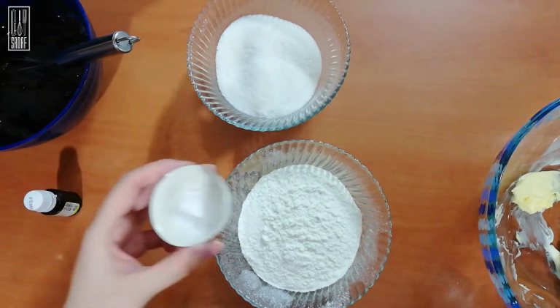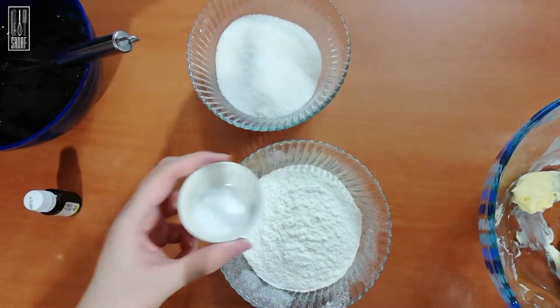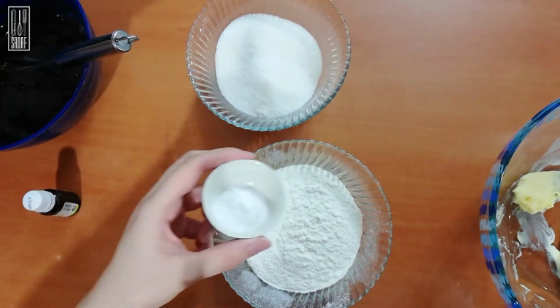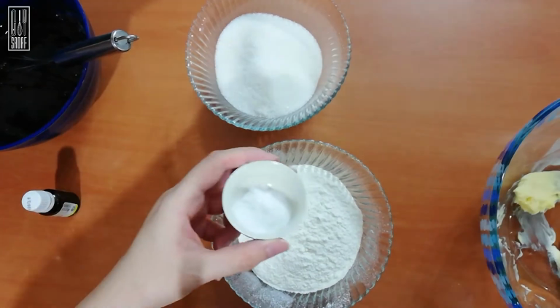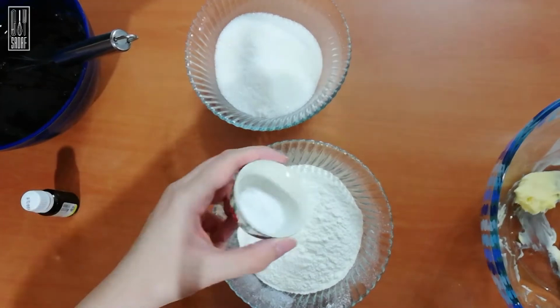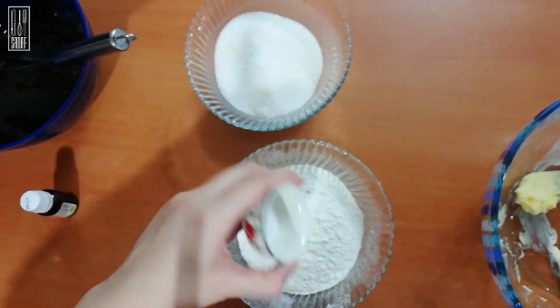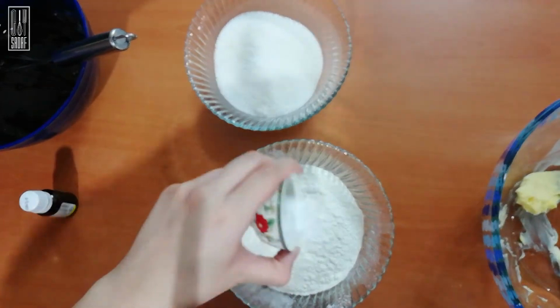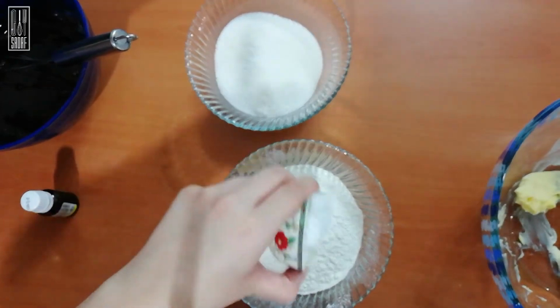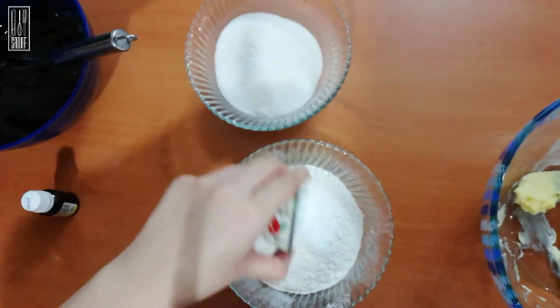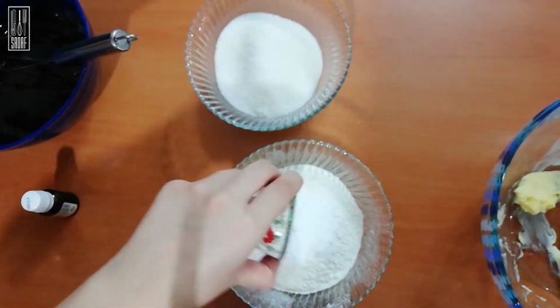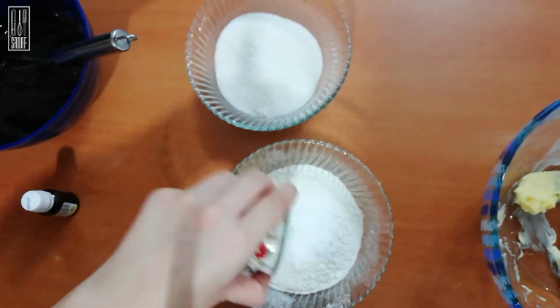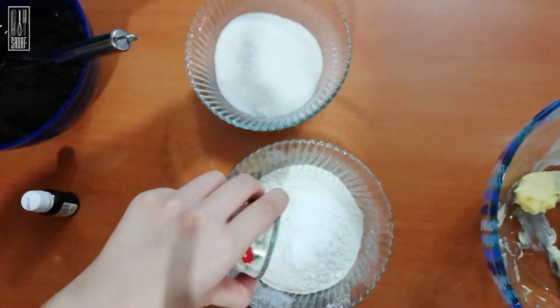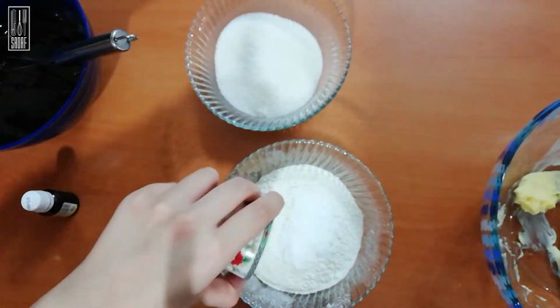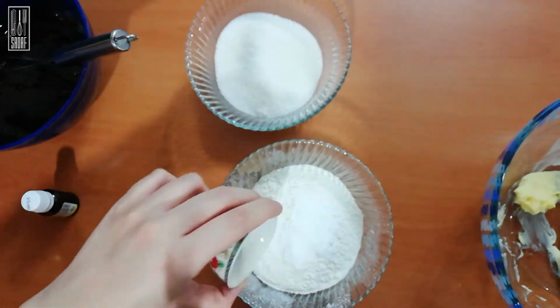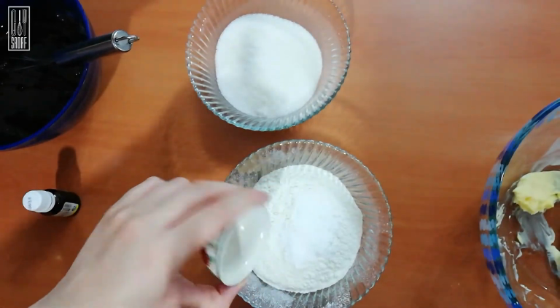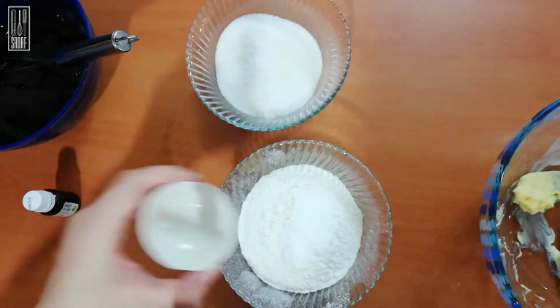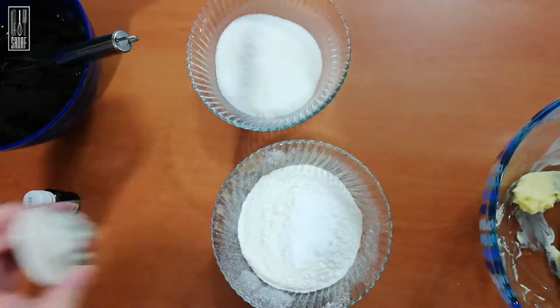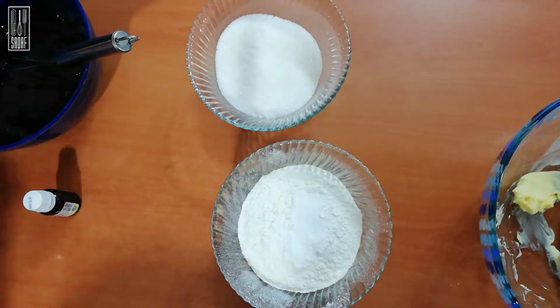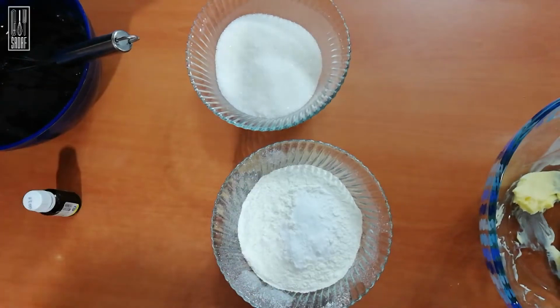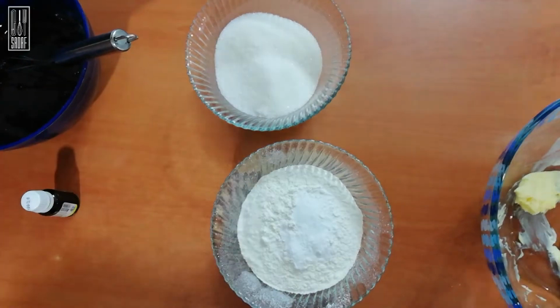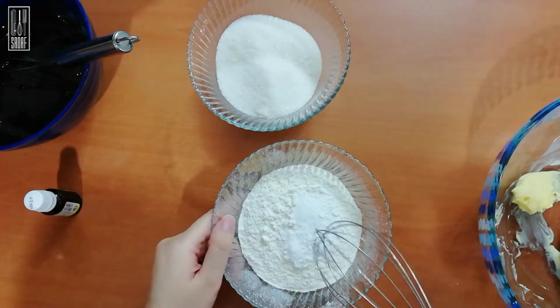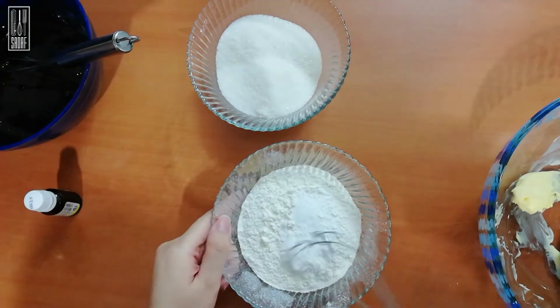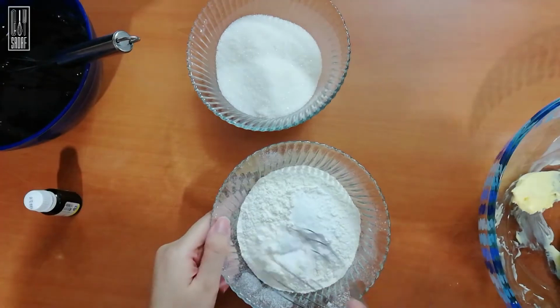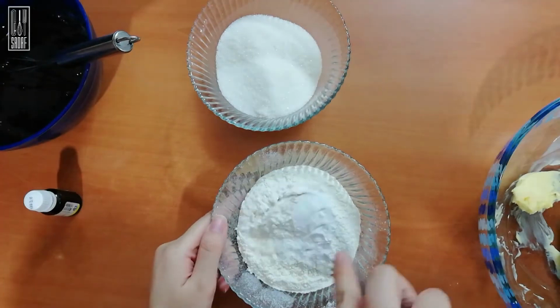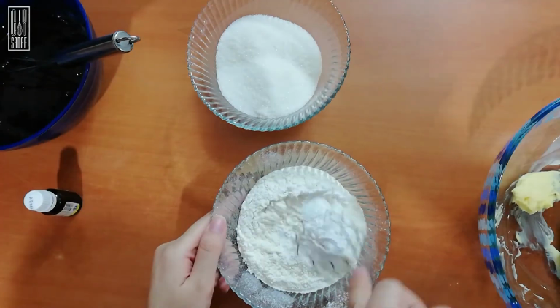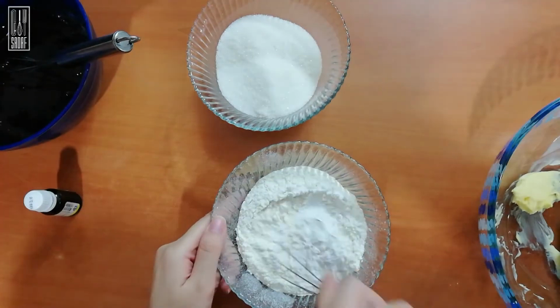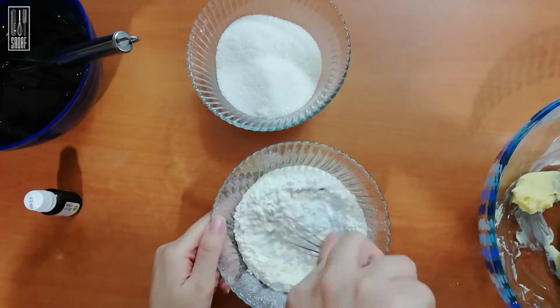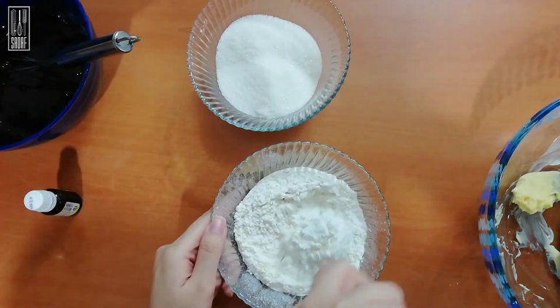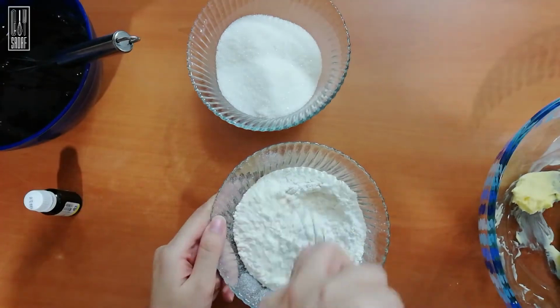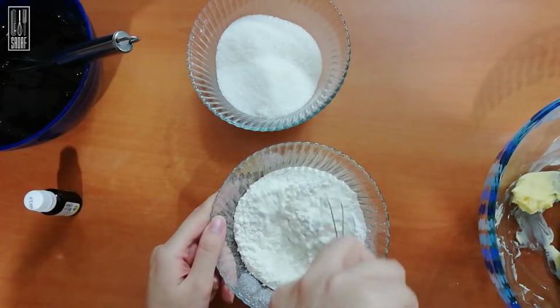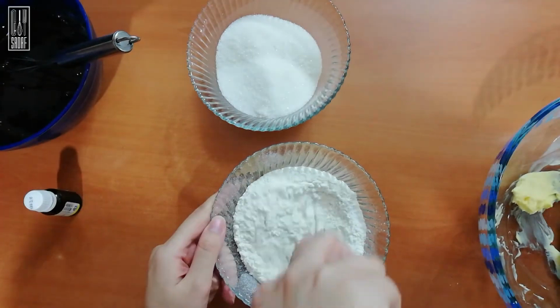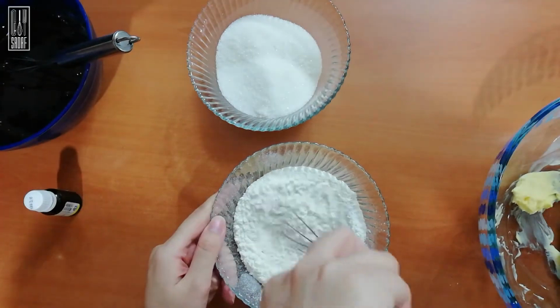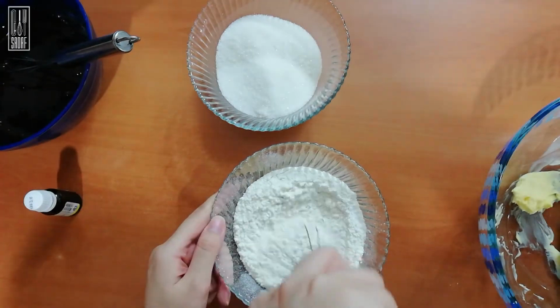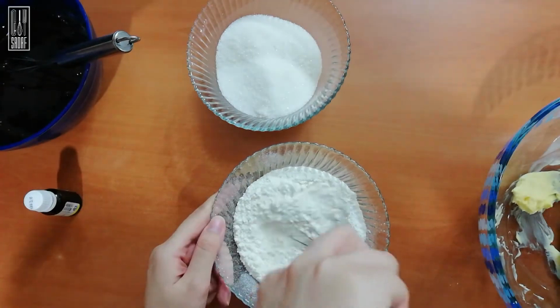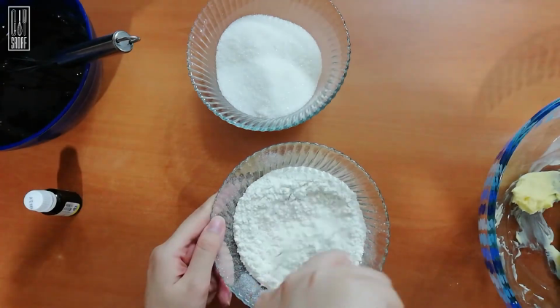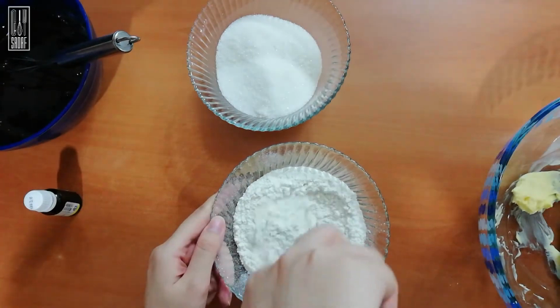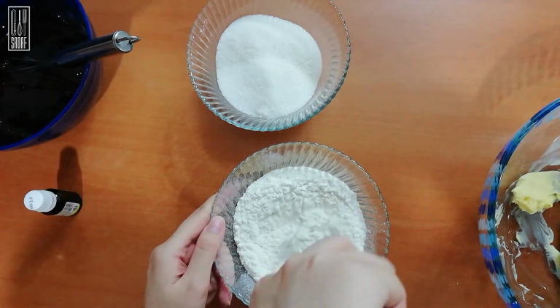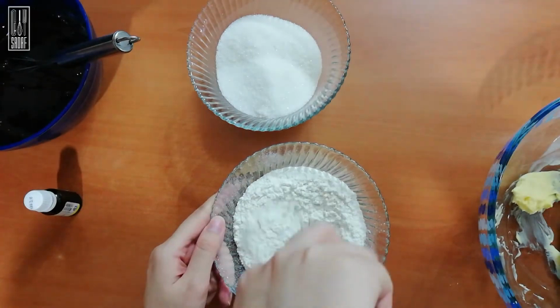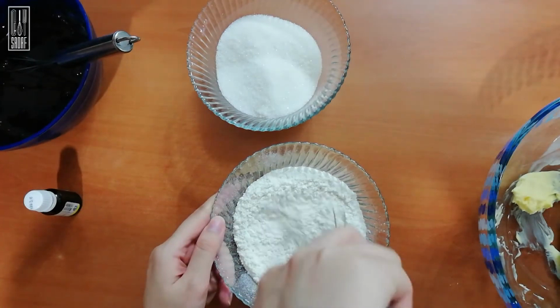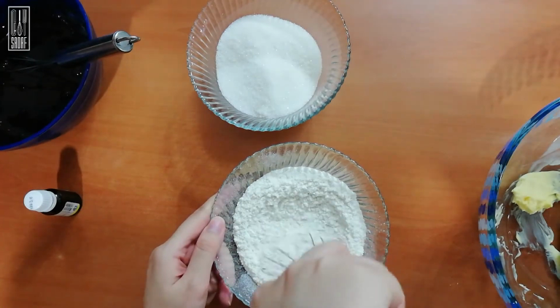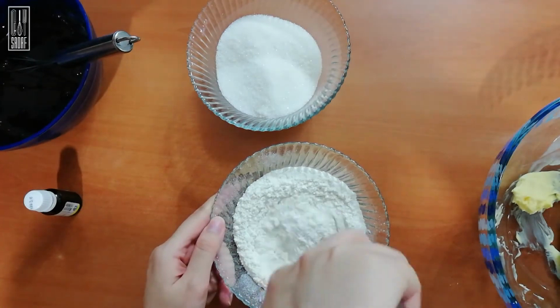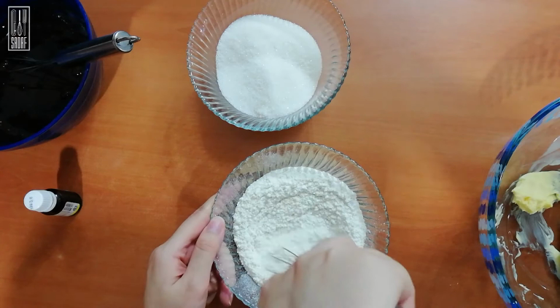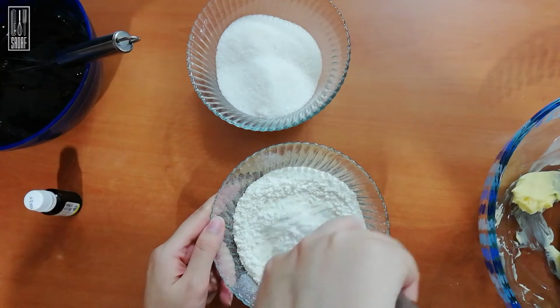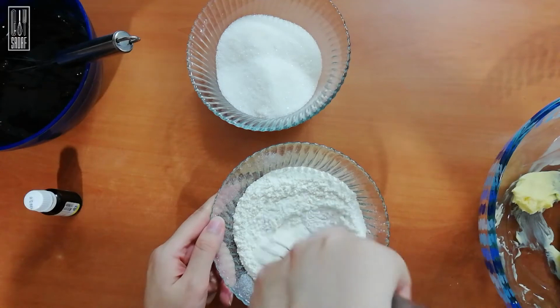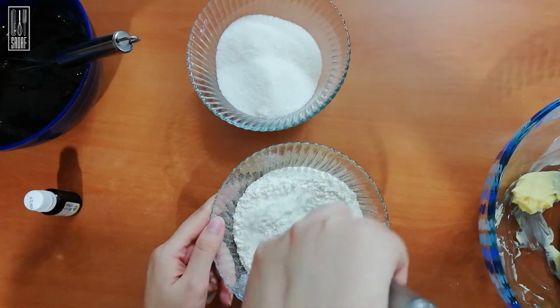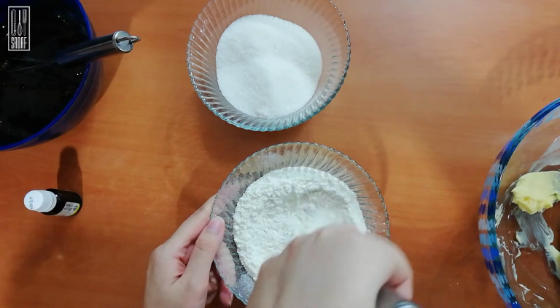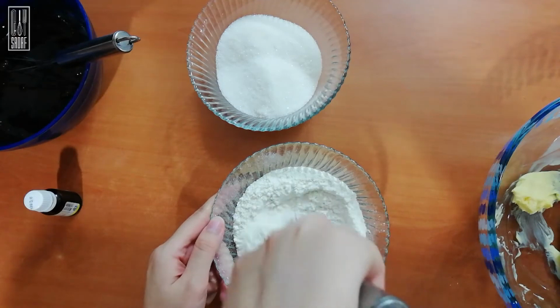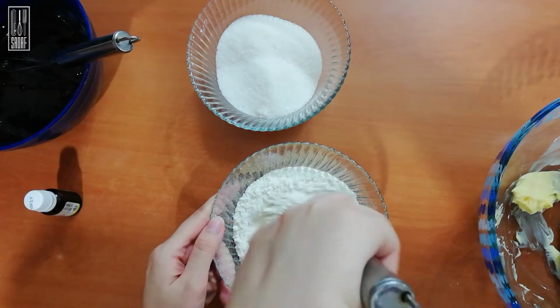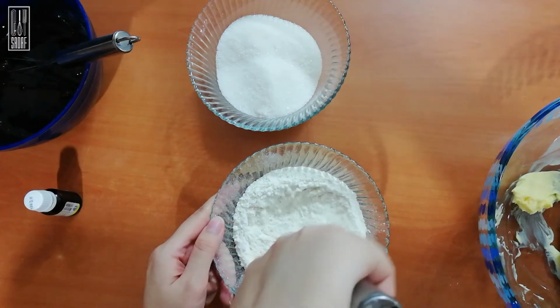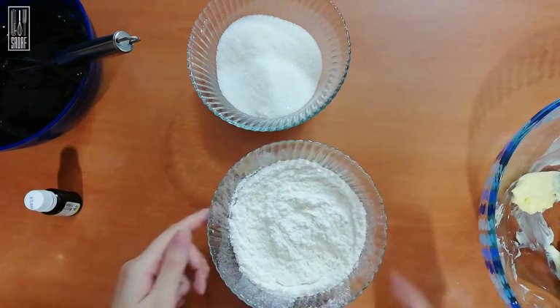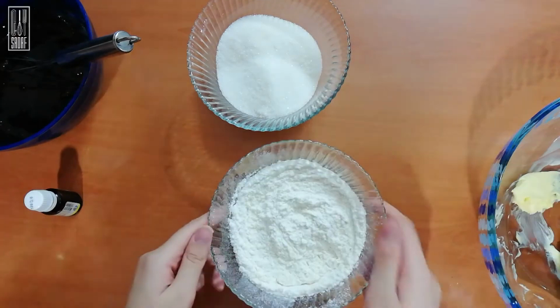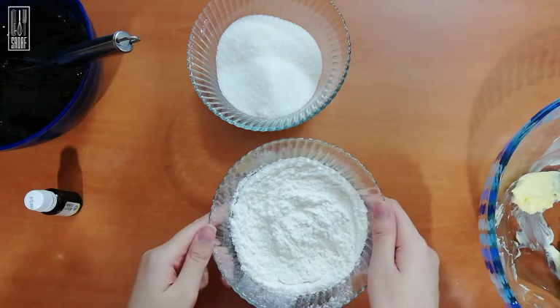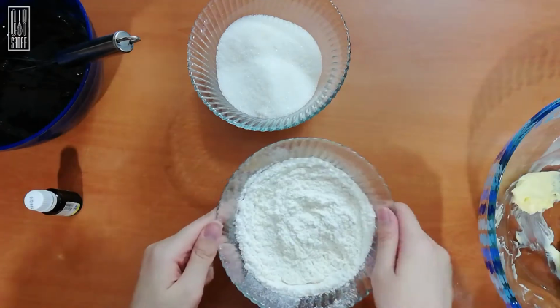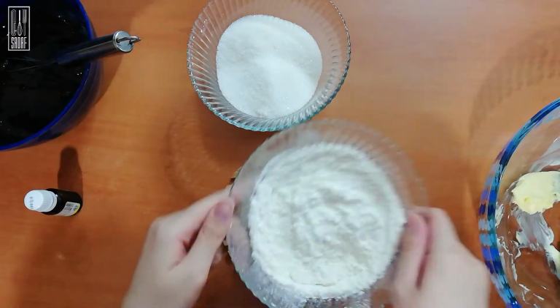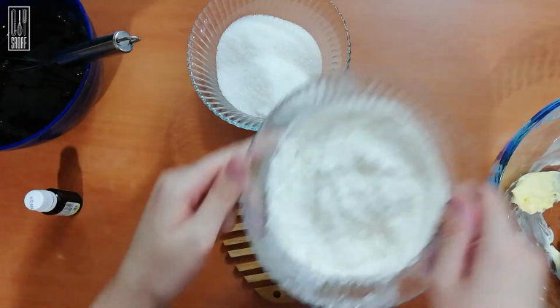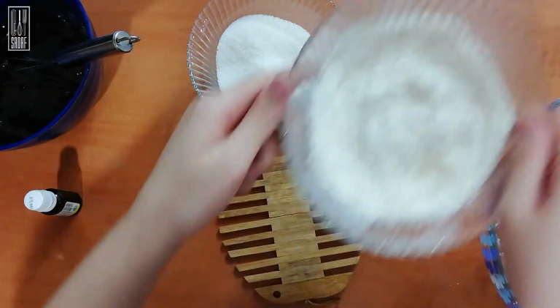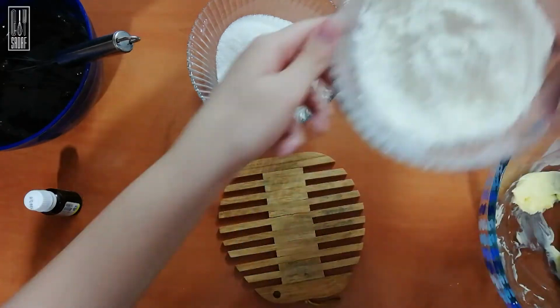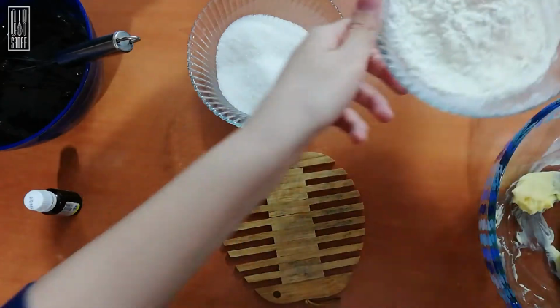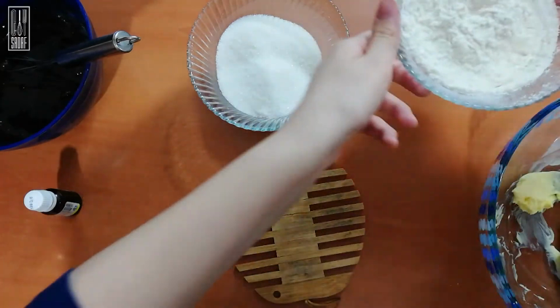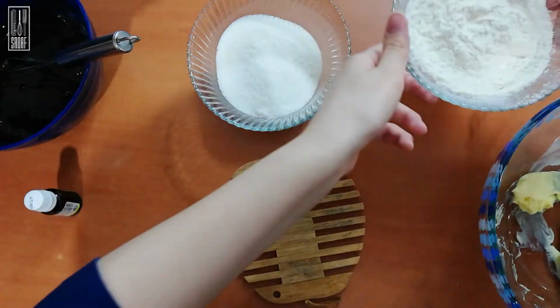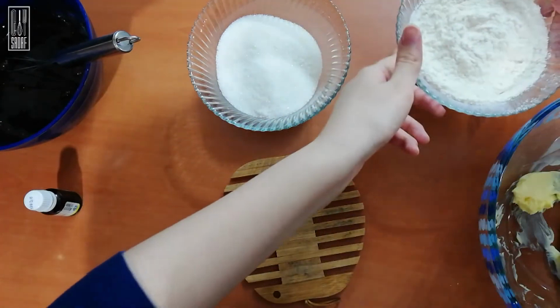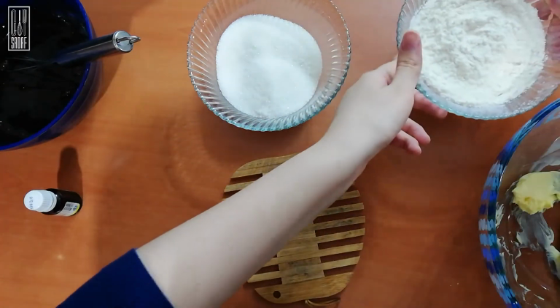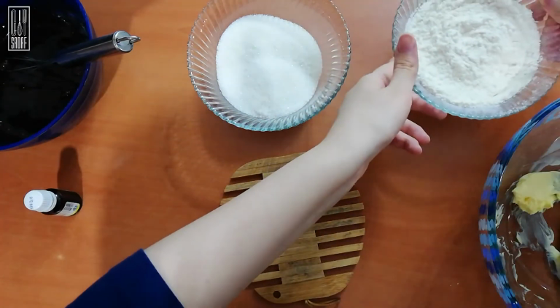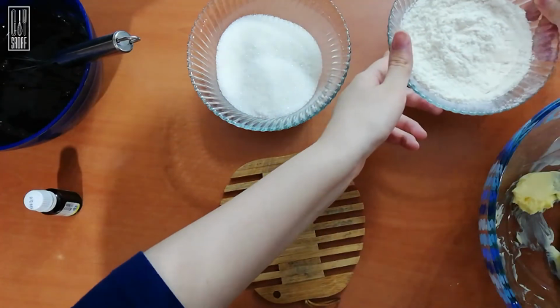To your flour, add your baking powder, baking soda and a dash of salt and mix them well. These are both sifted too.